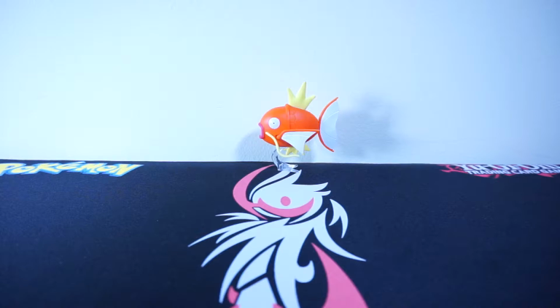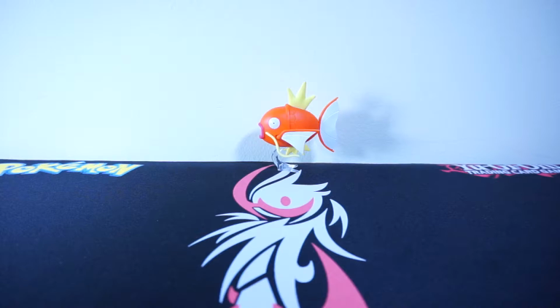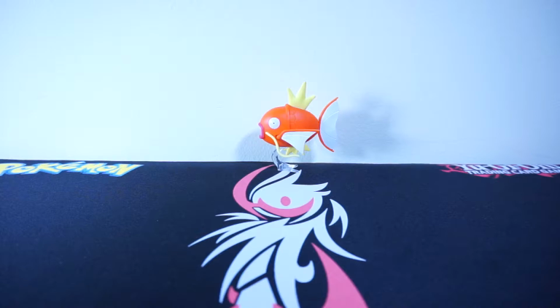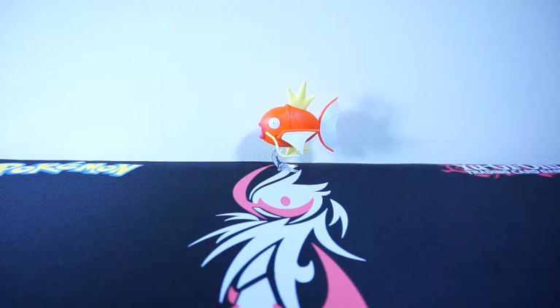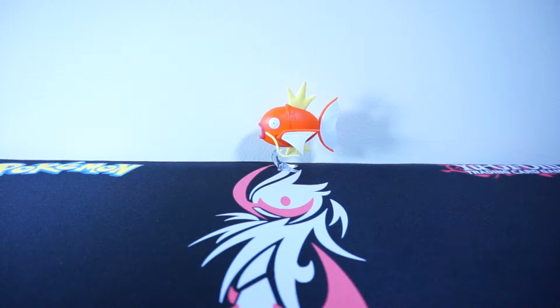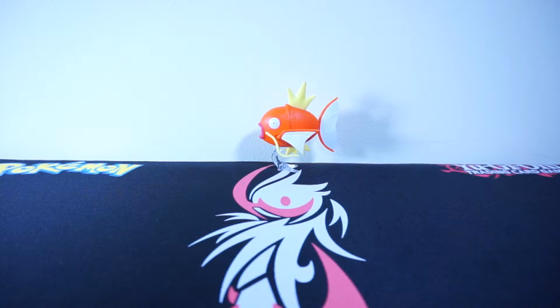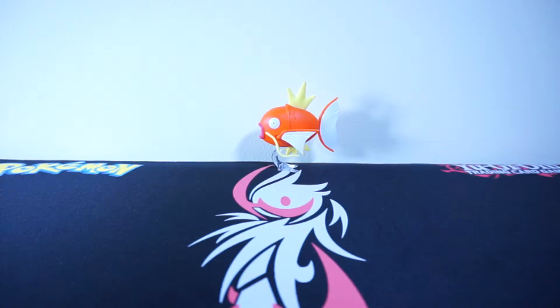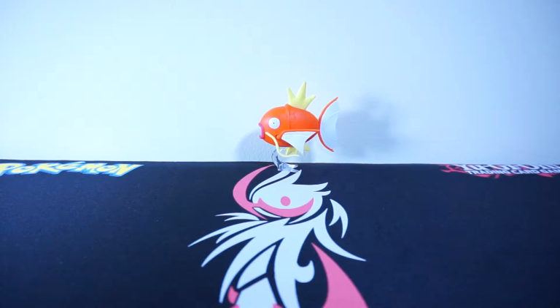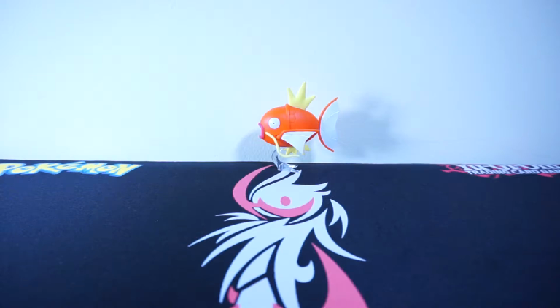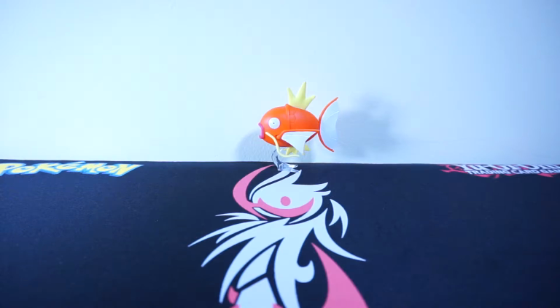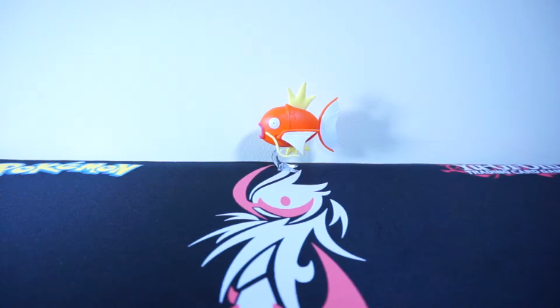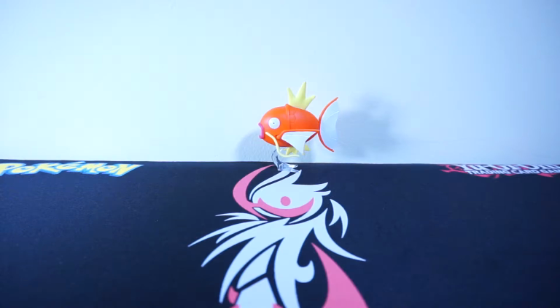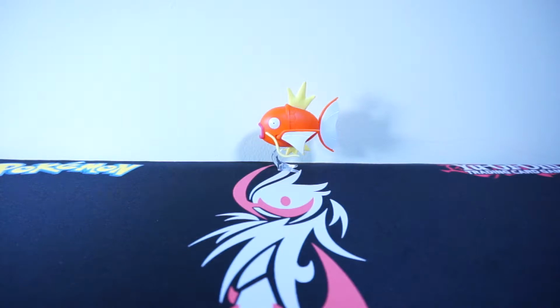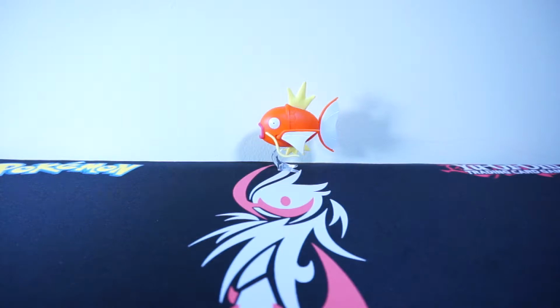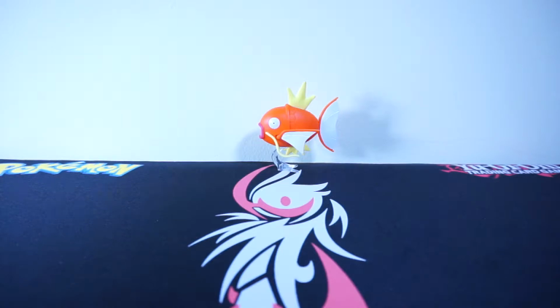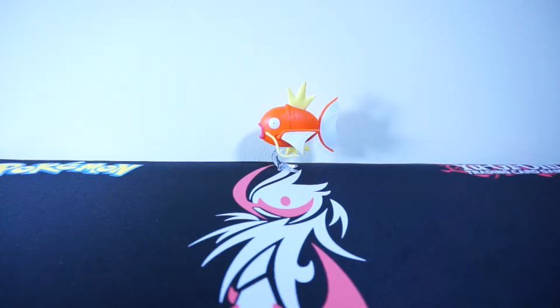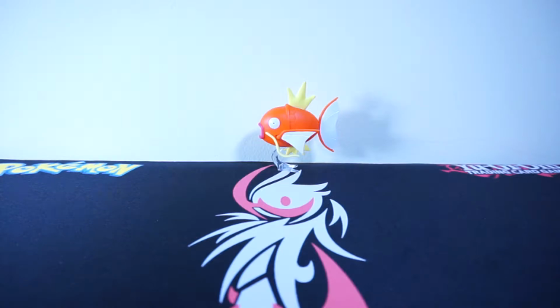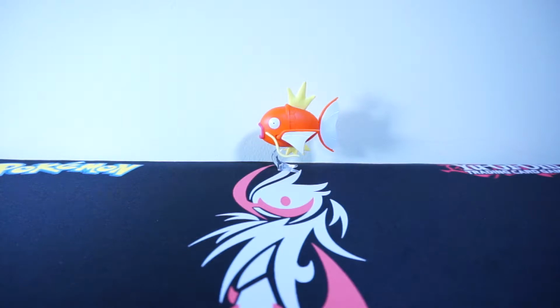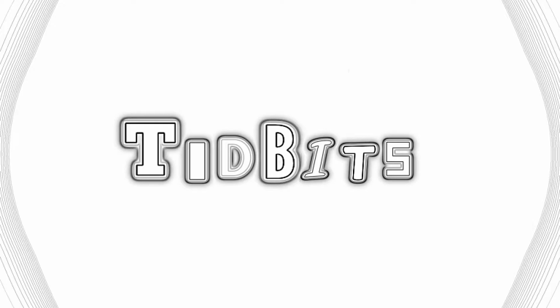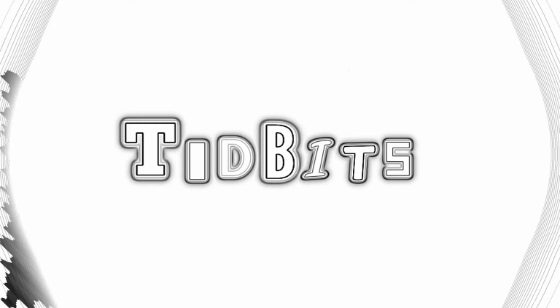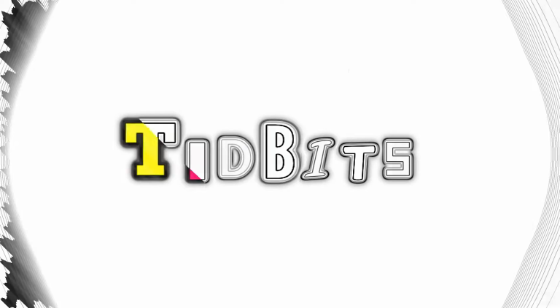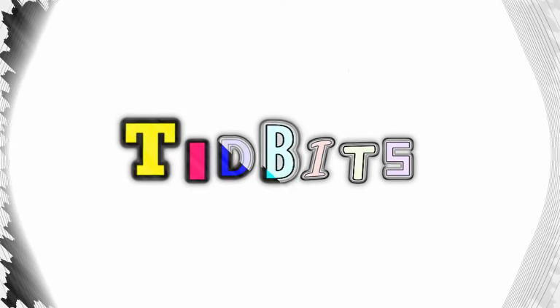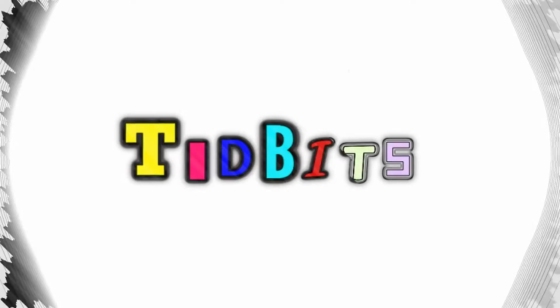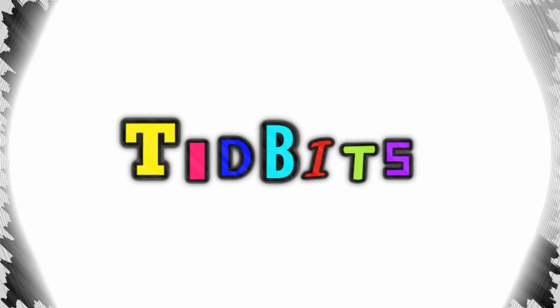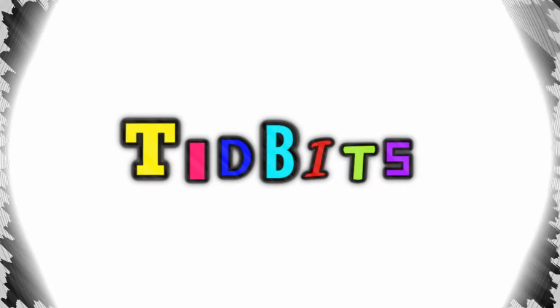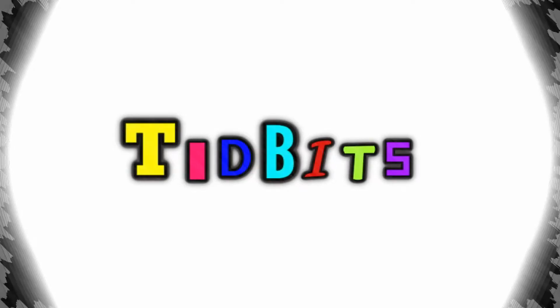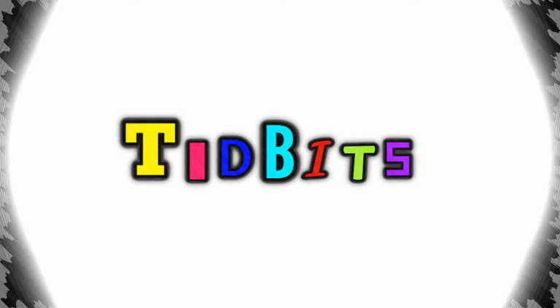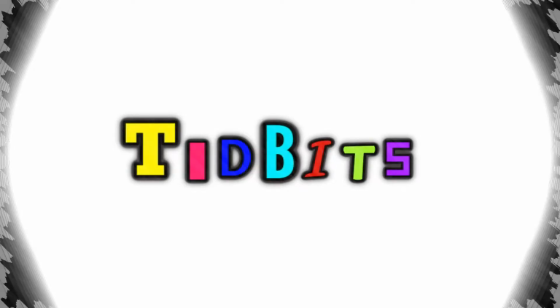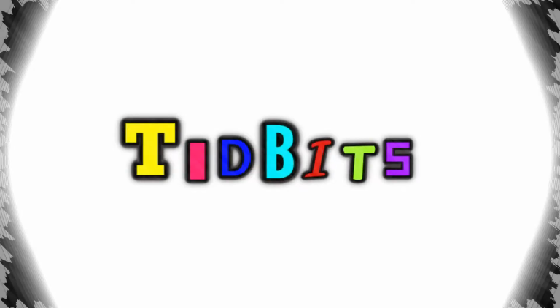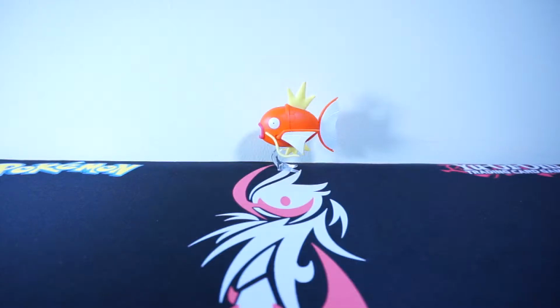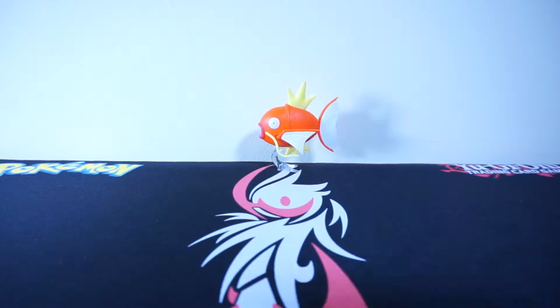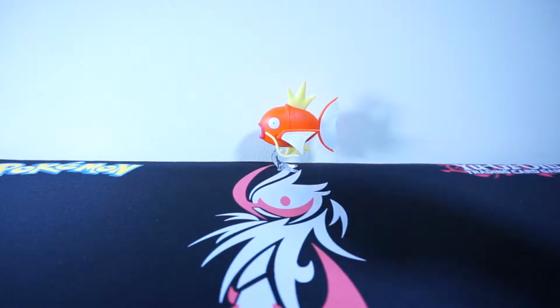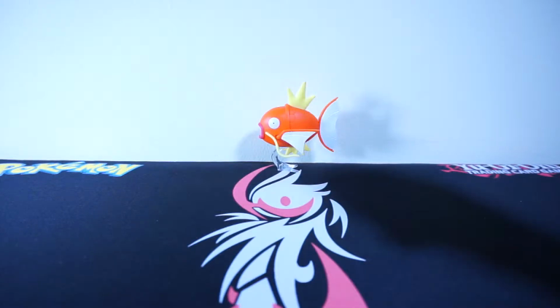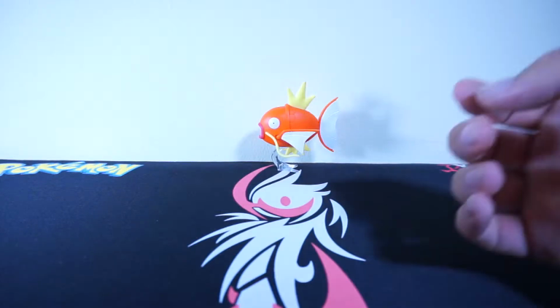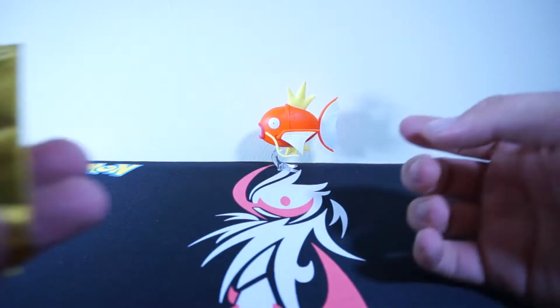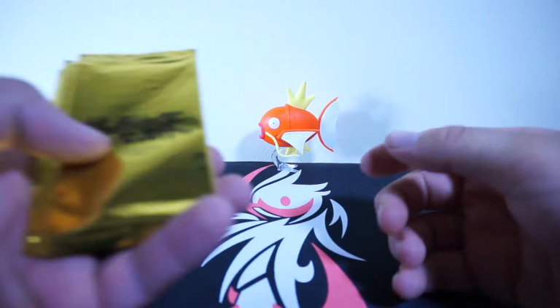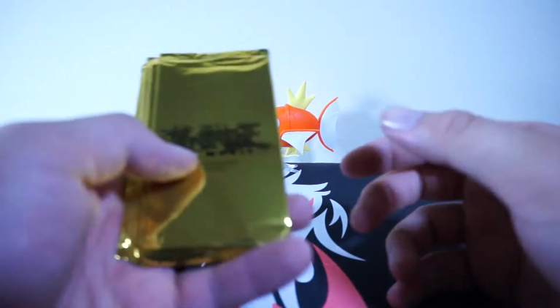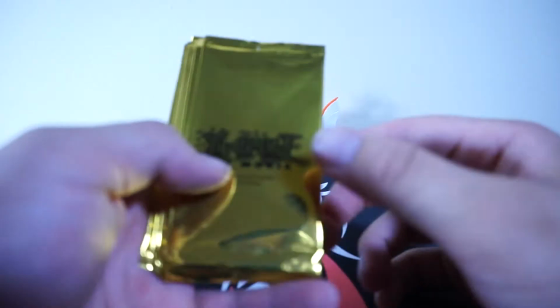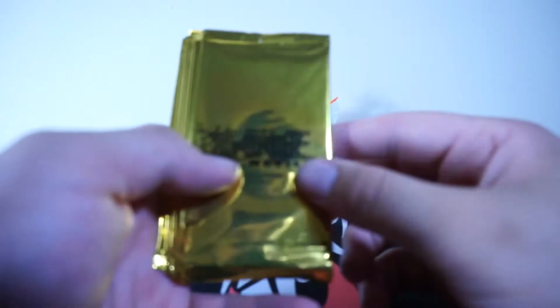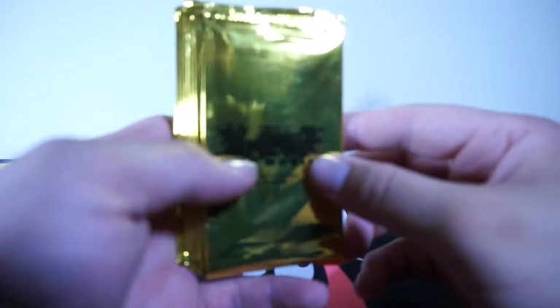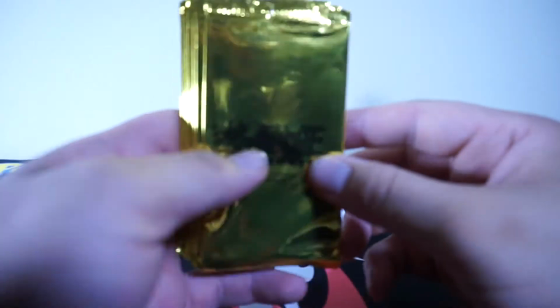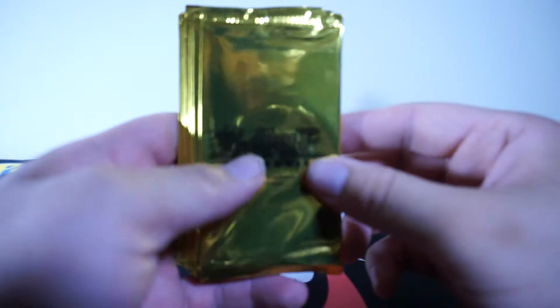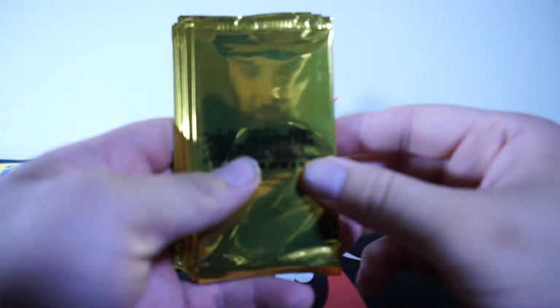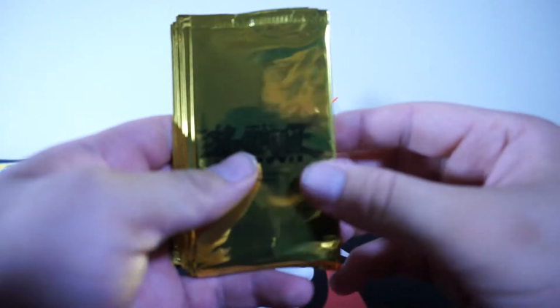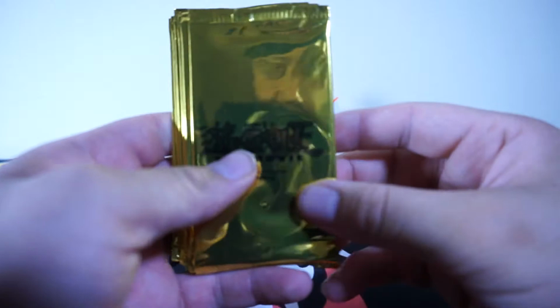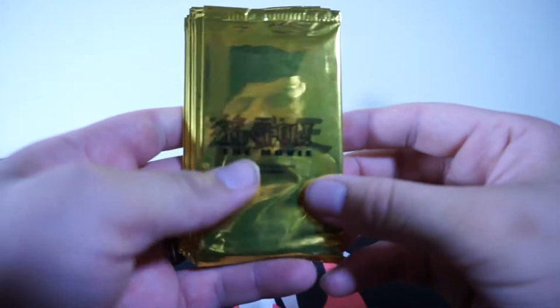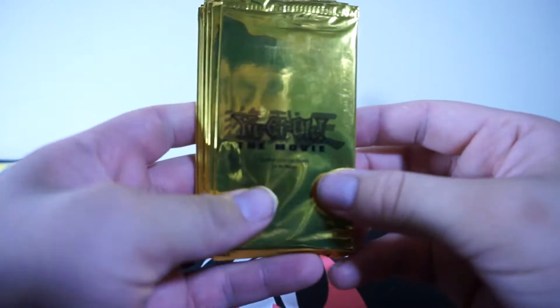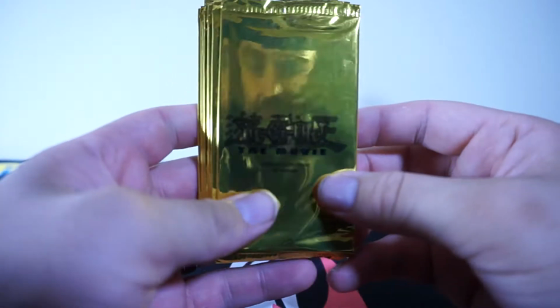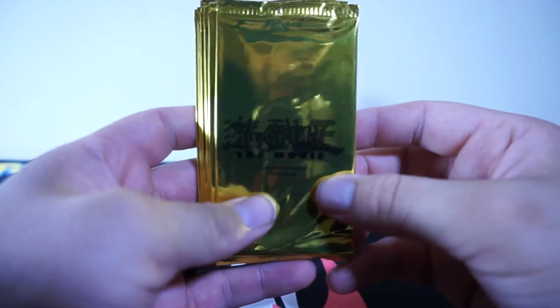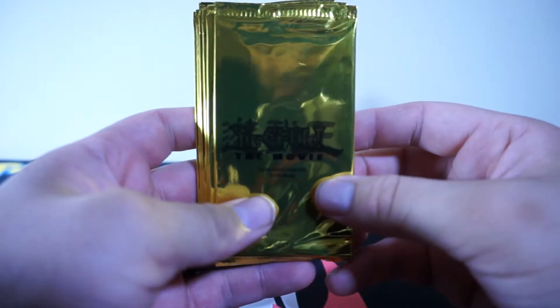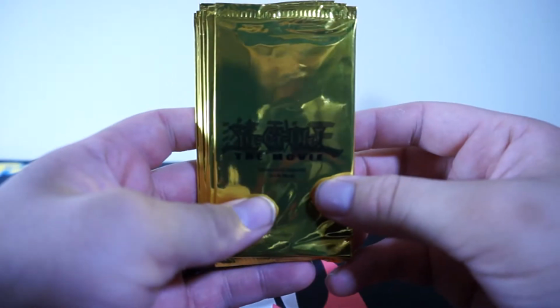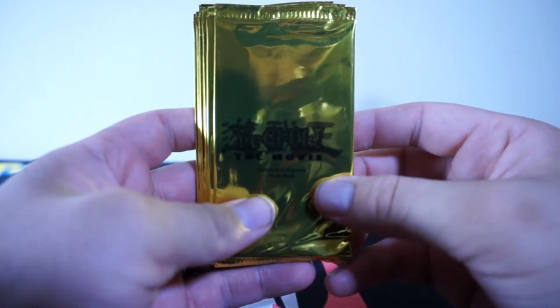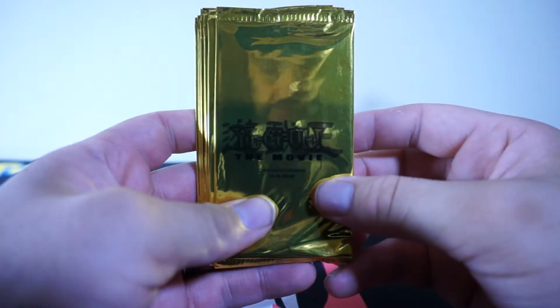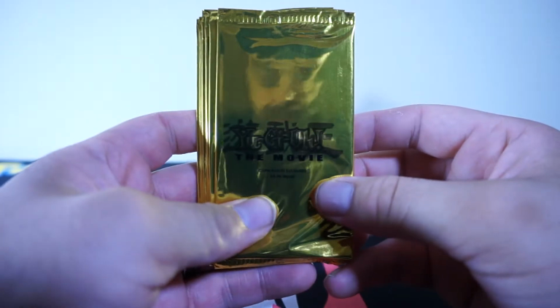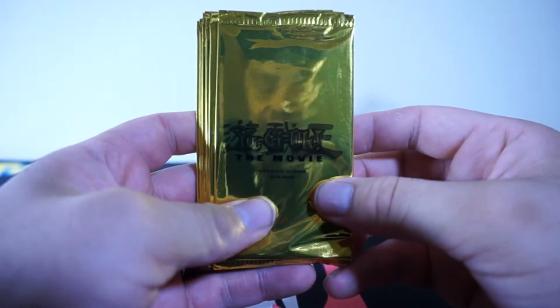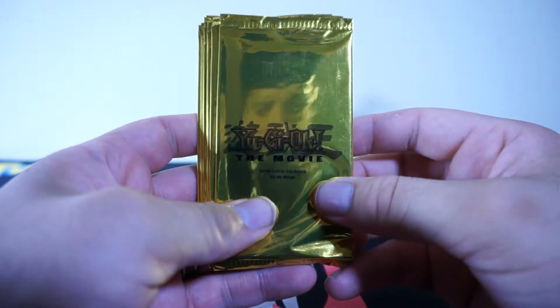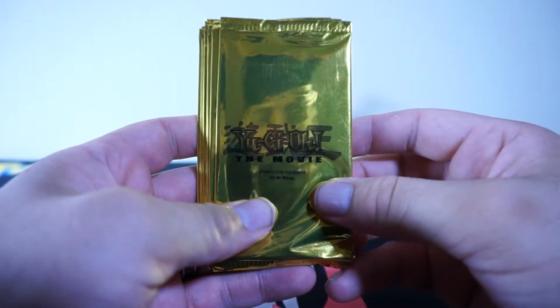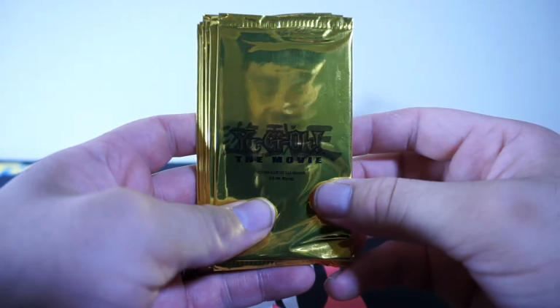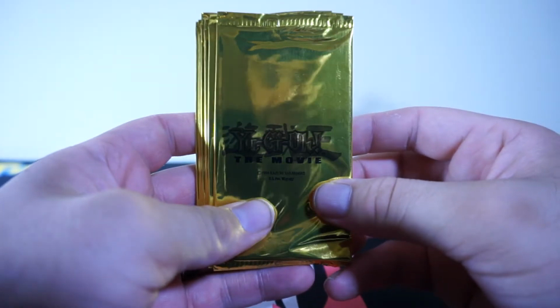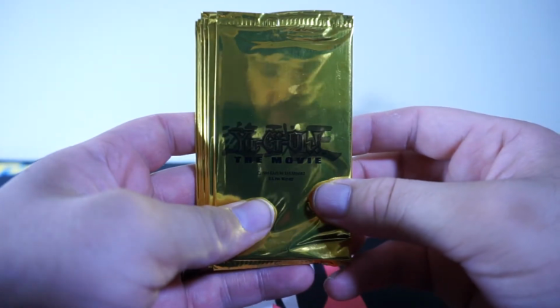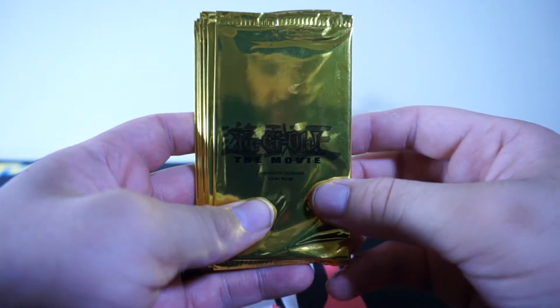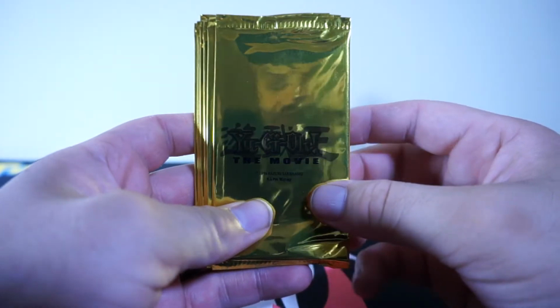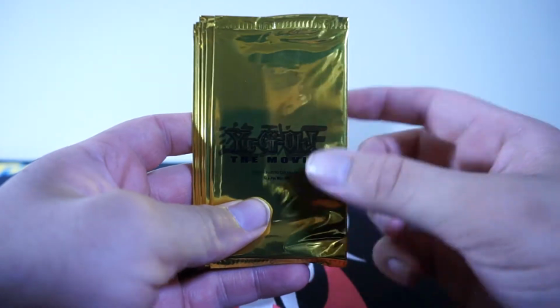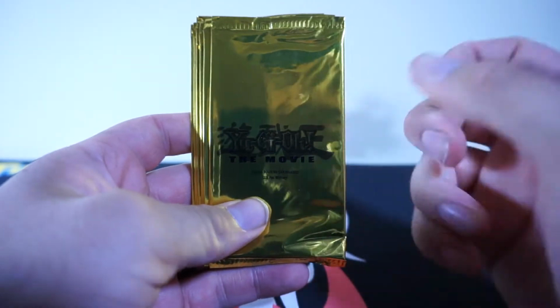Hello there everybody and welcome to TIDBITS. Today I have something pretty special that will likely be the shortest episode of TIDBITS.